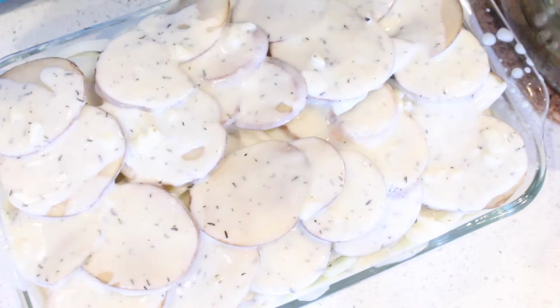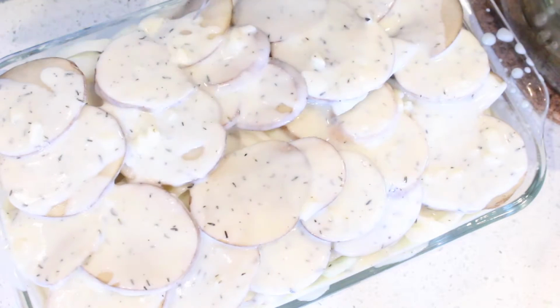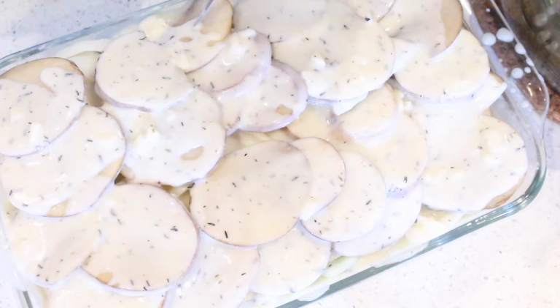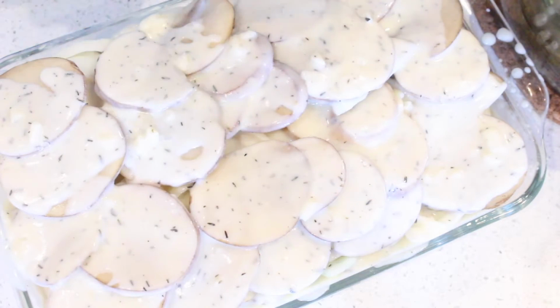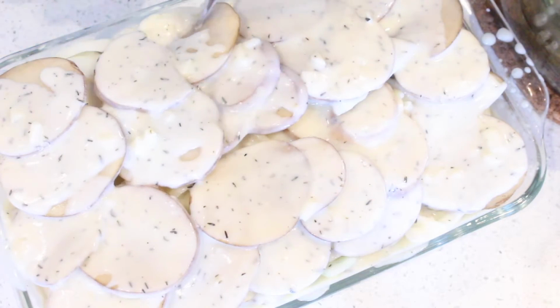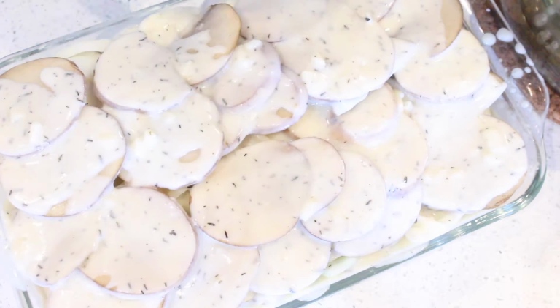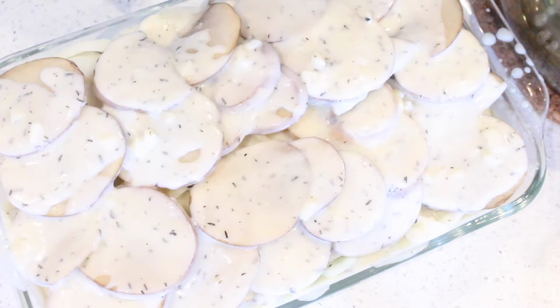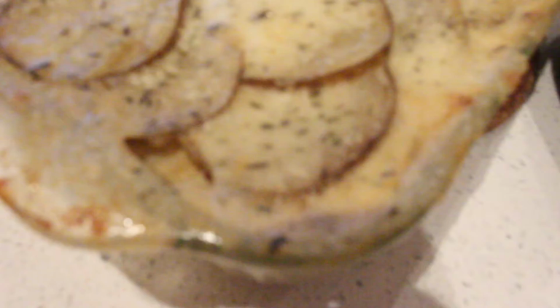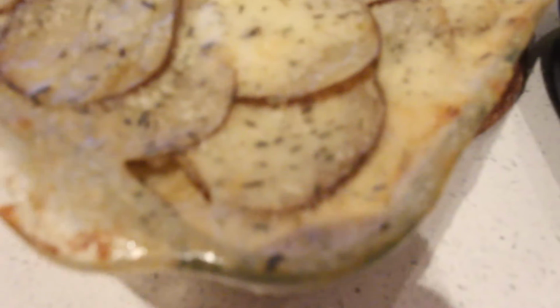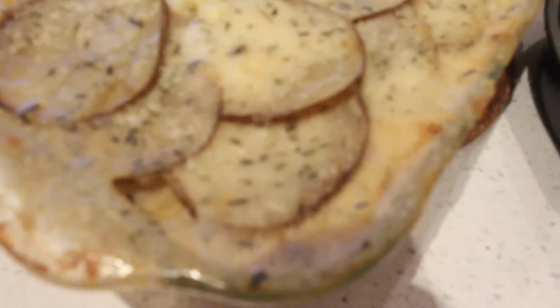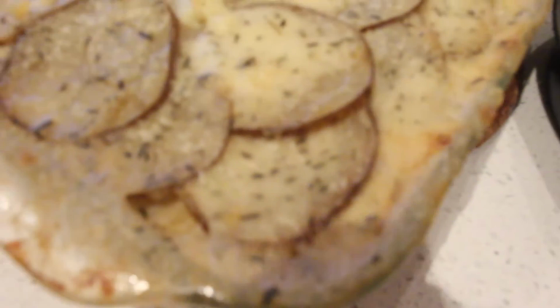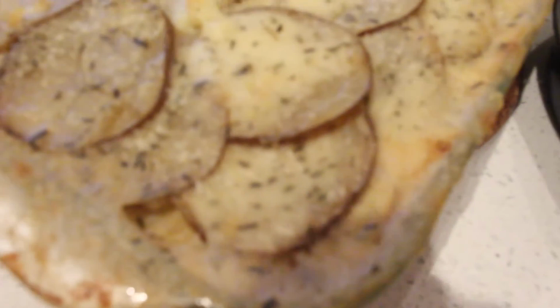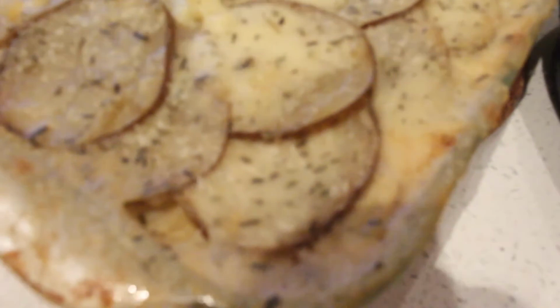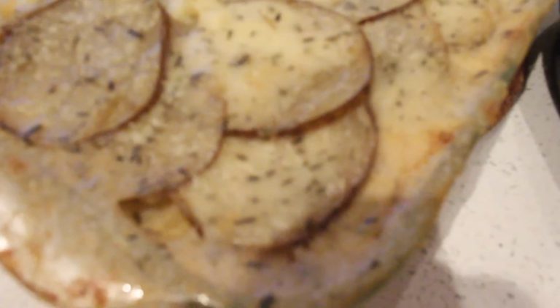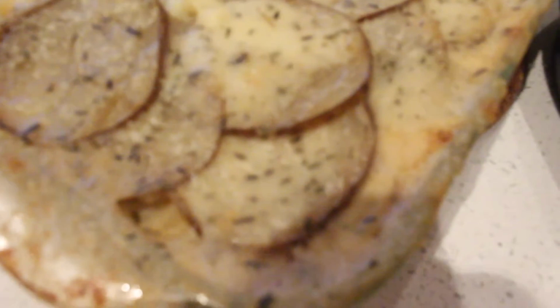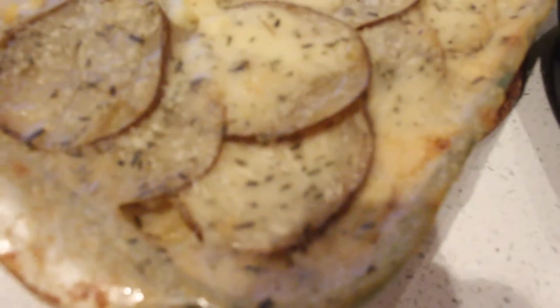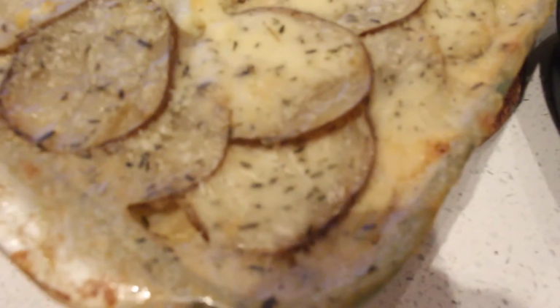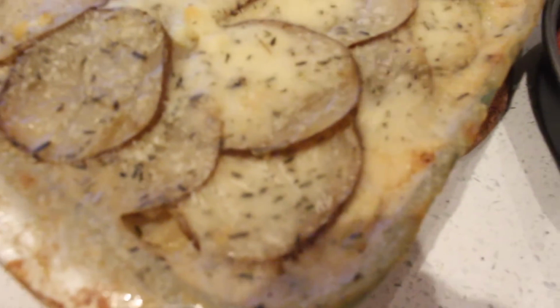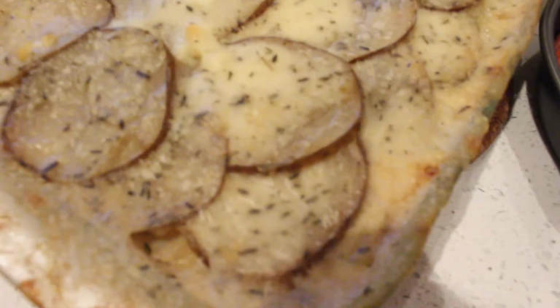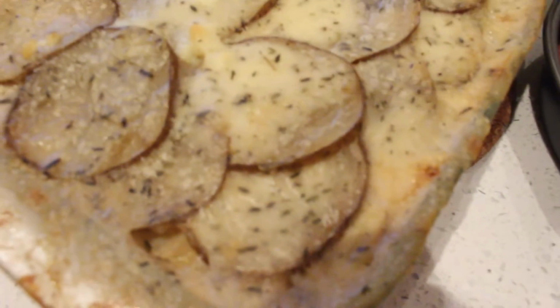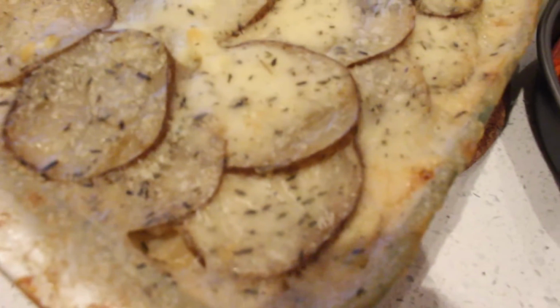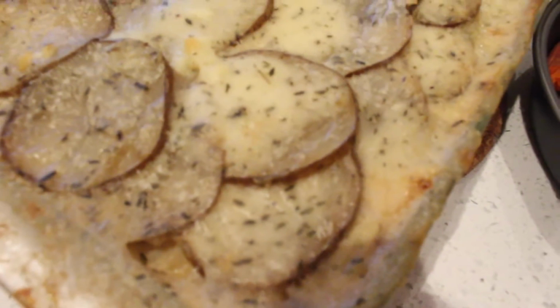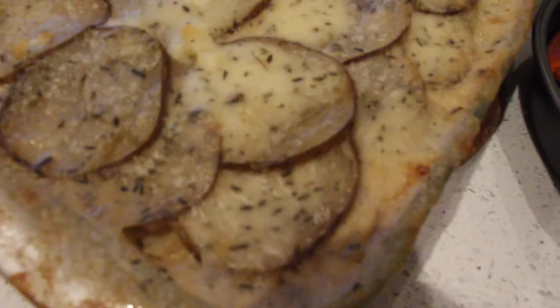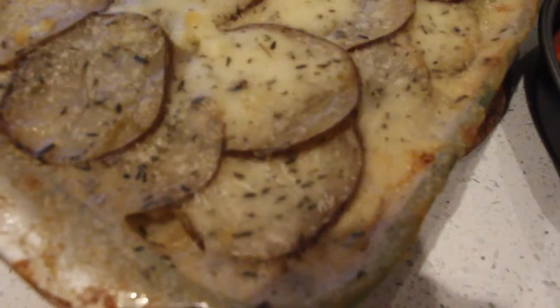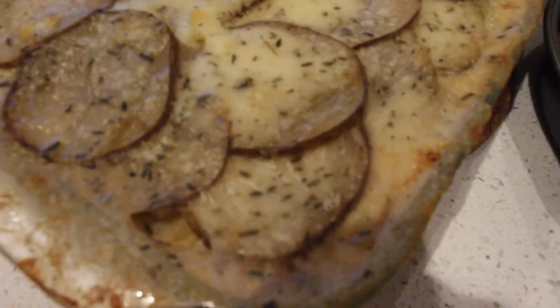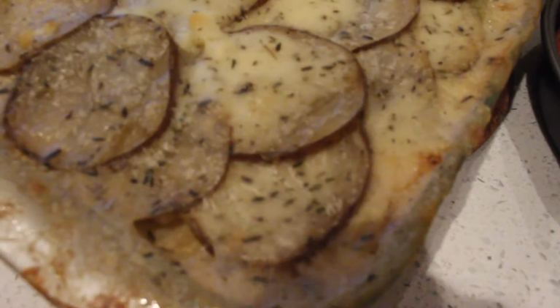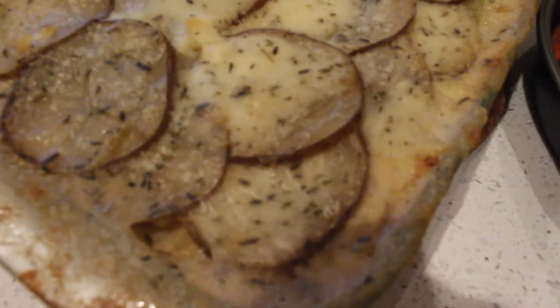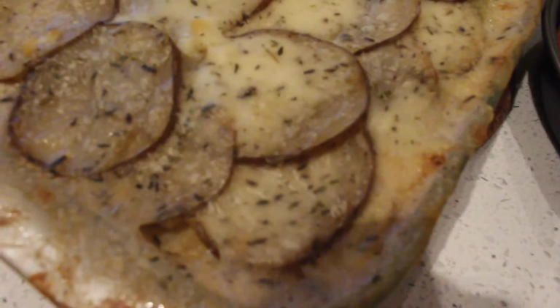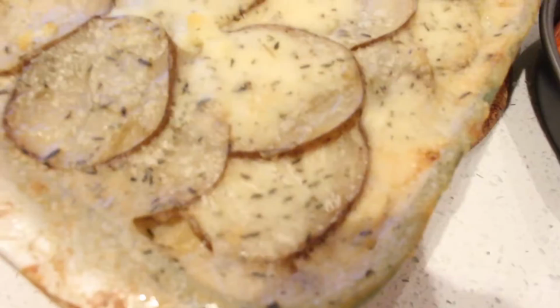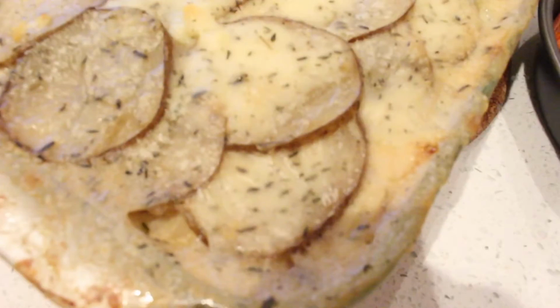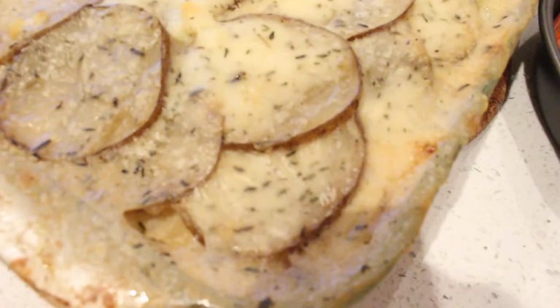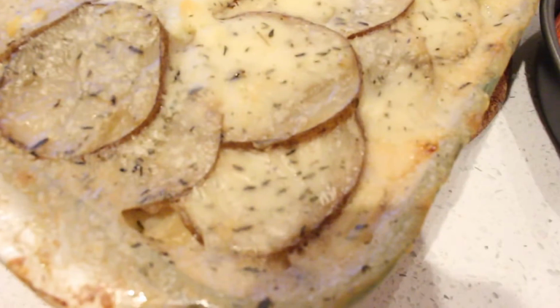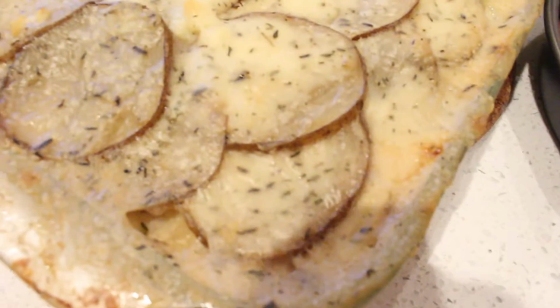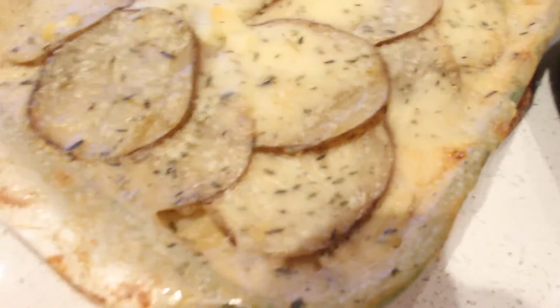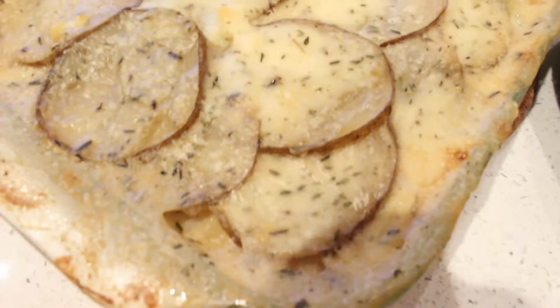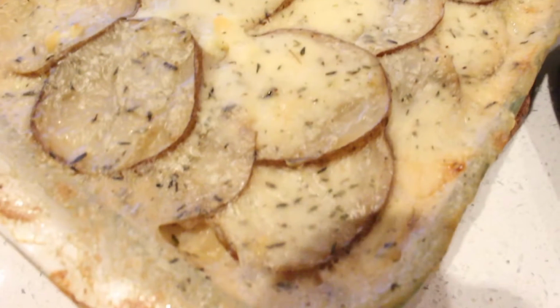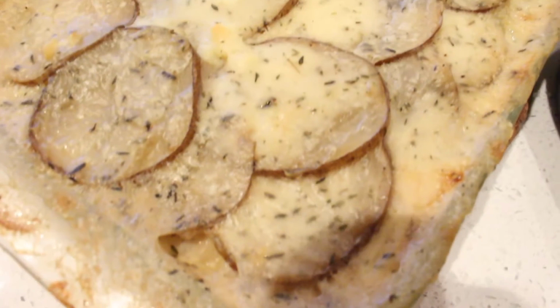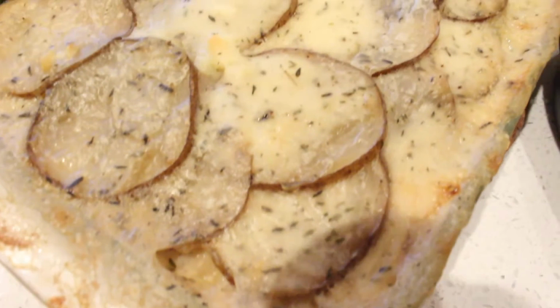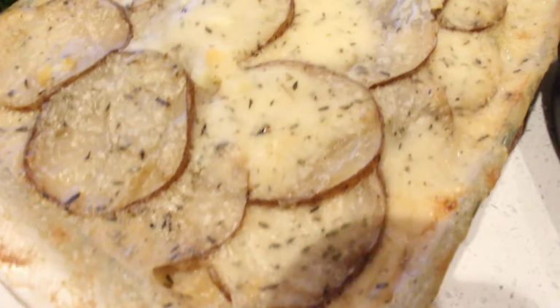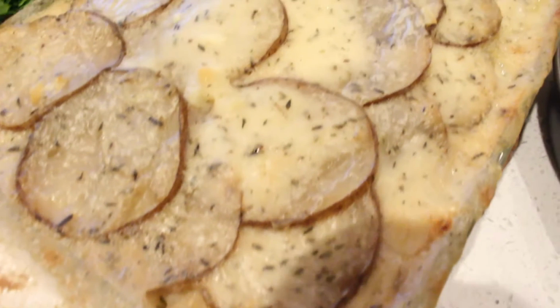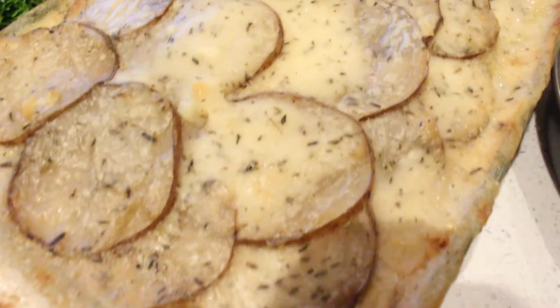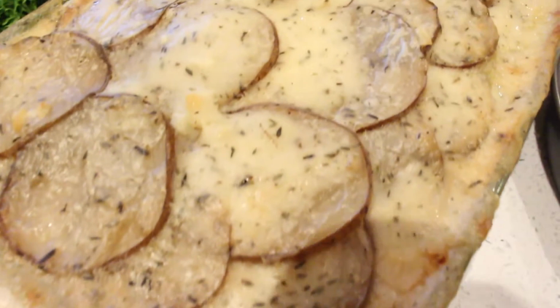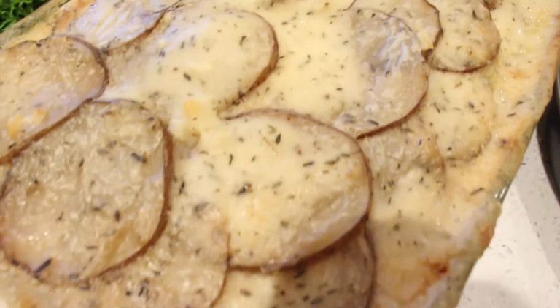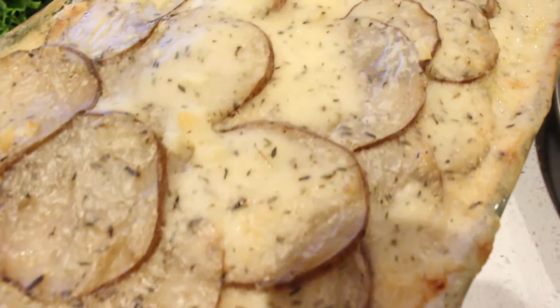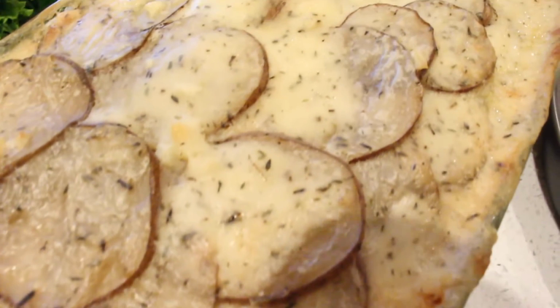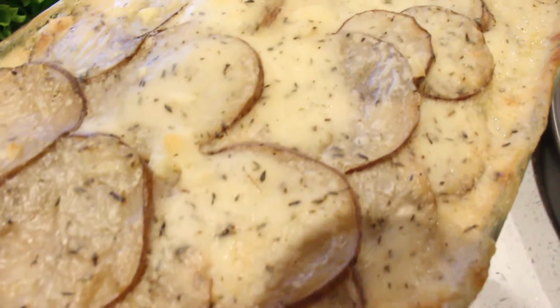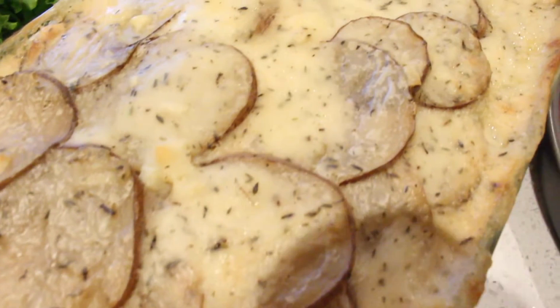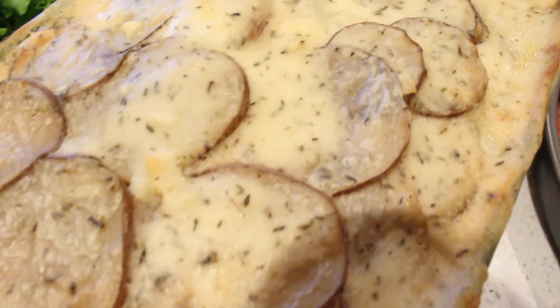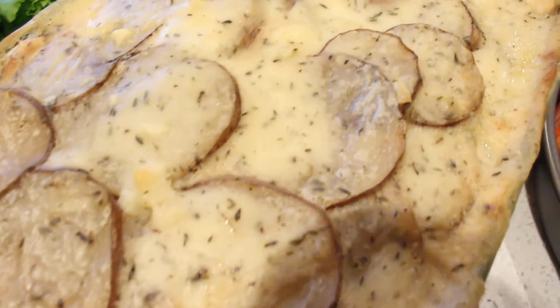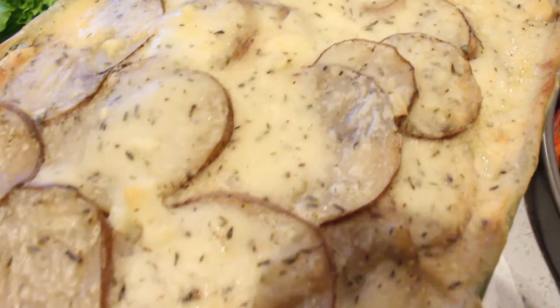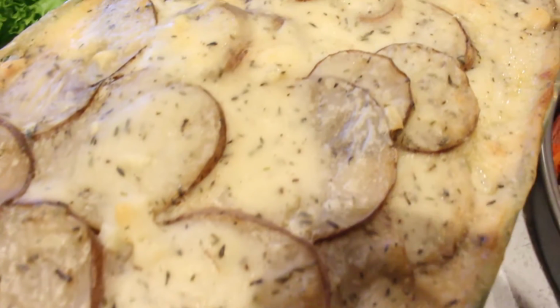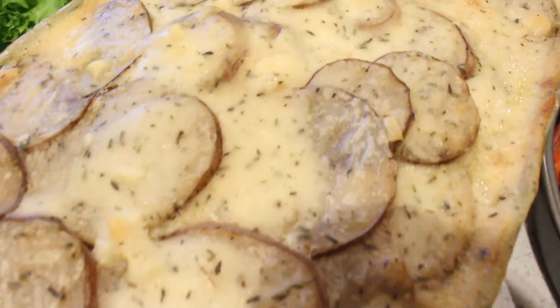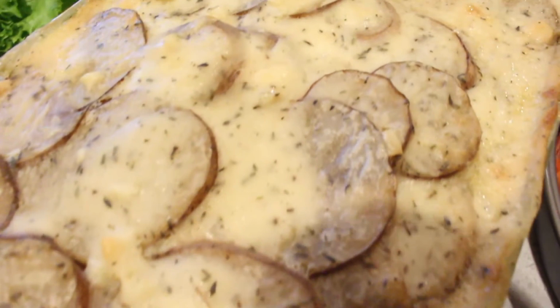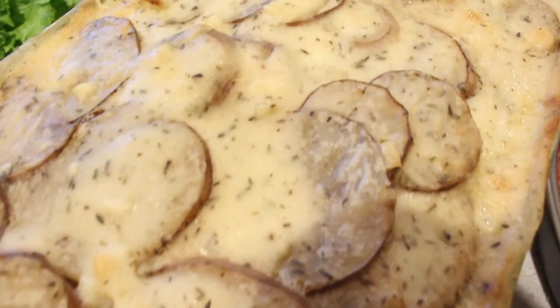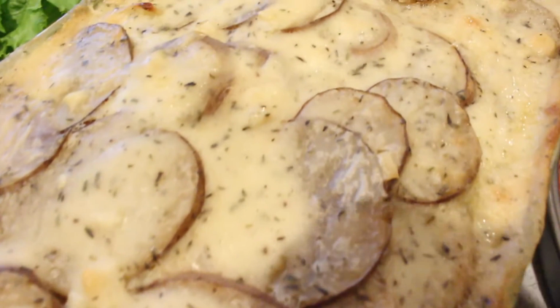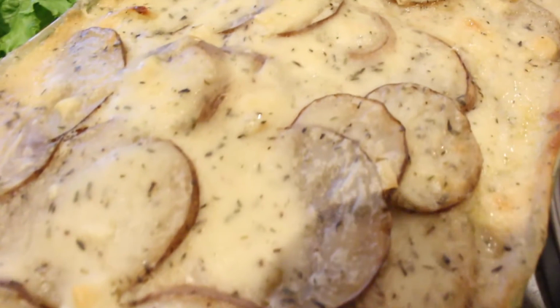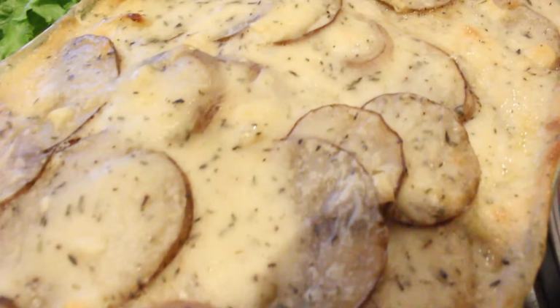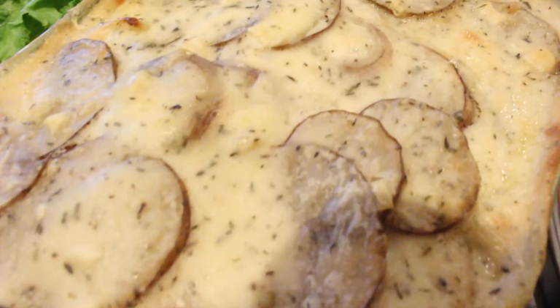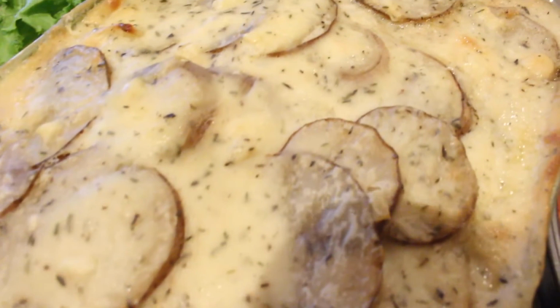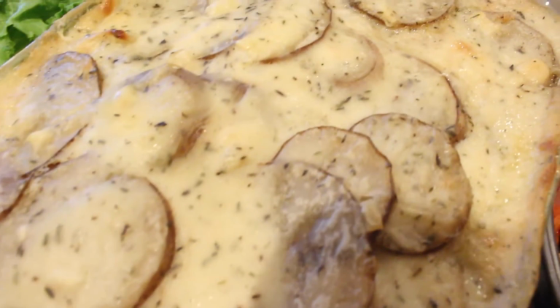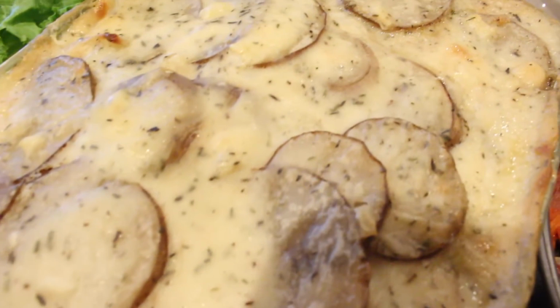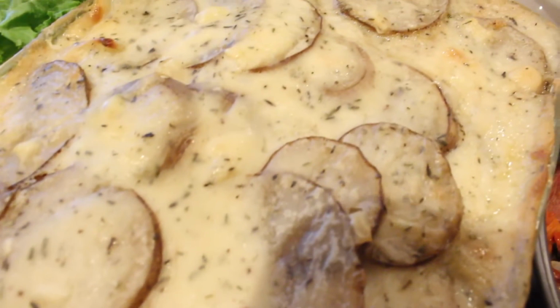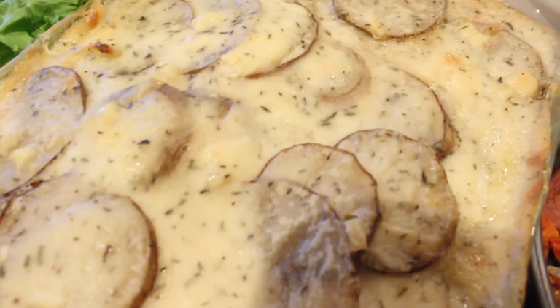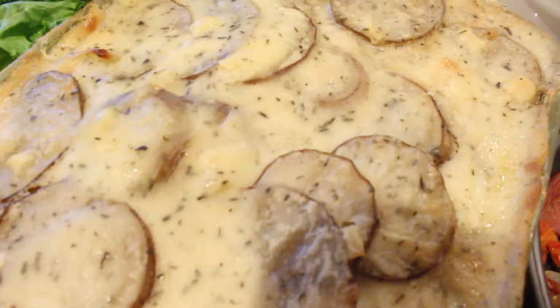Bake at 350 degrees Fahrenheit for one hour, covered in foil. Then after the one hour, take the foil off and cook for another 30 minutes.